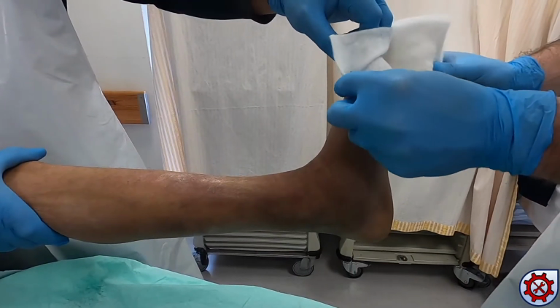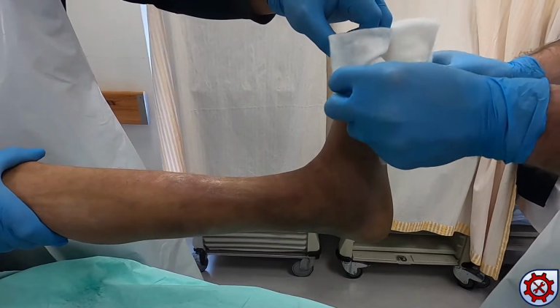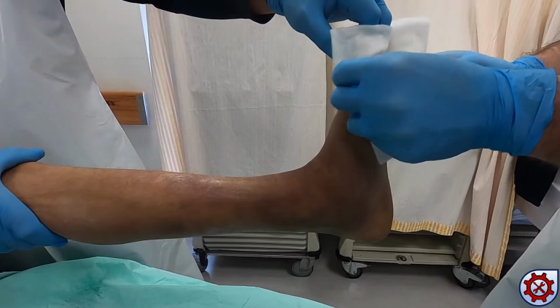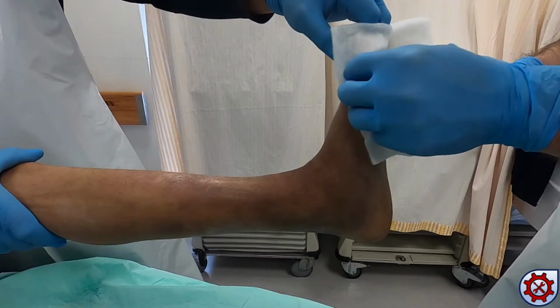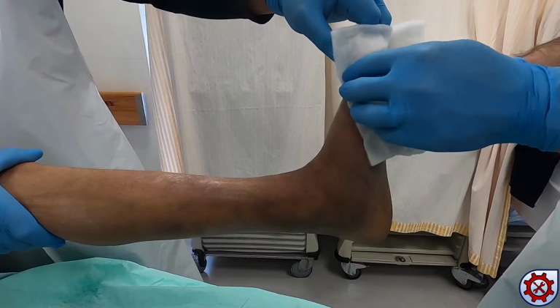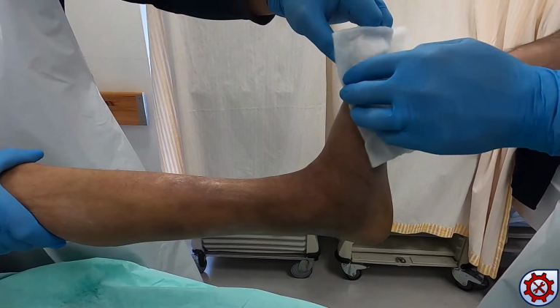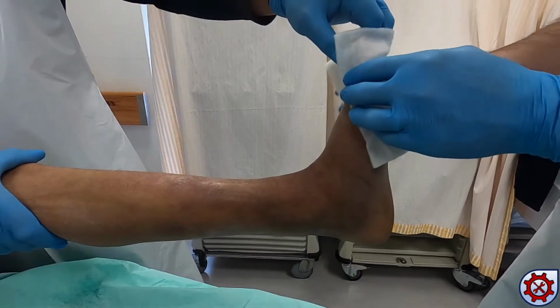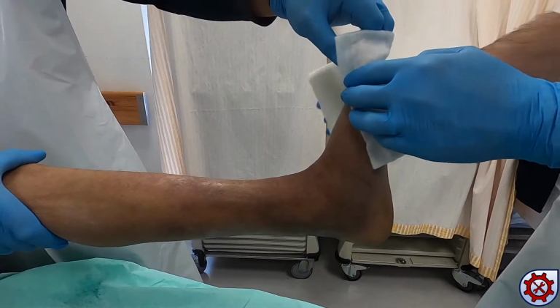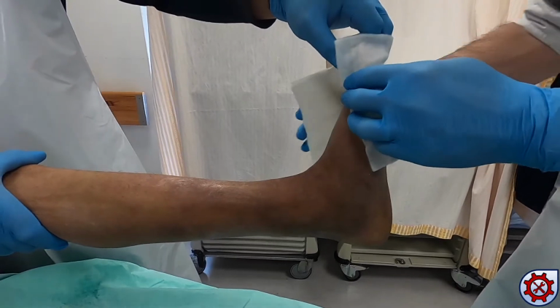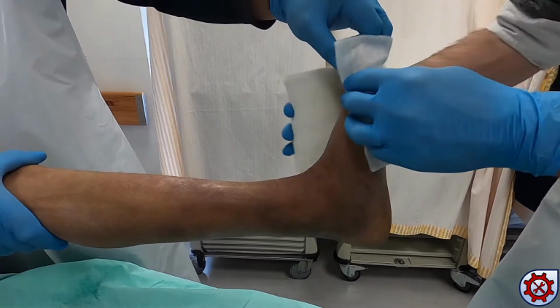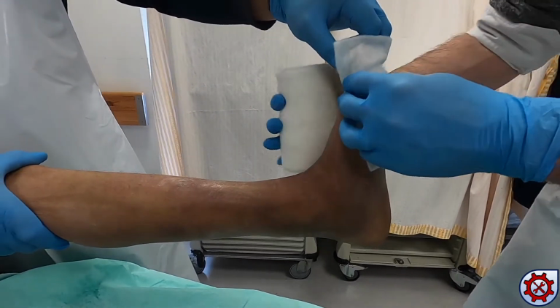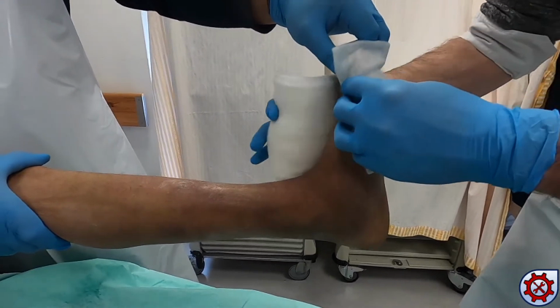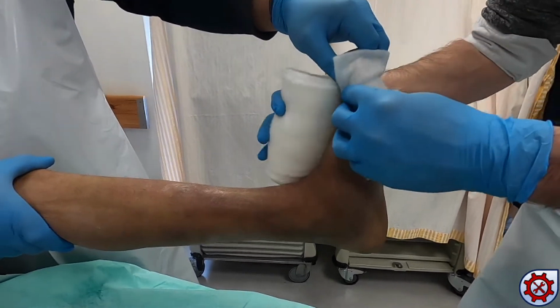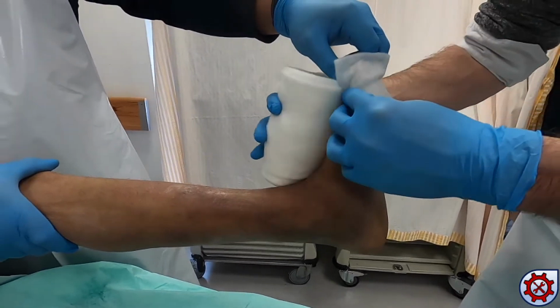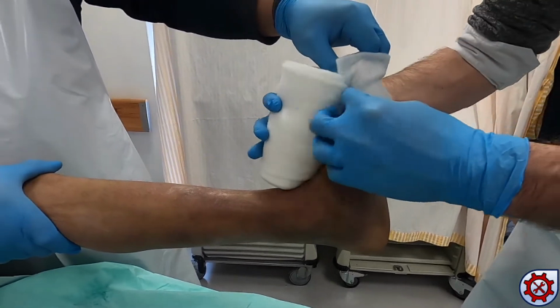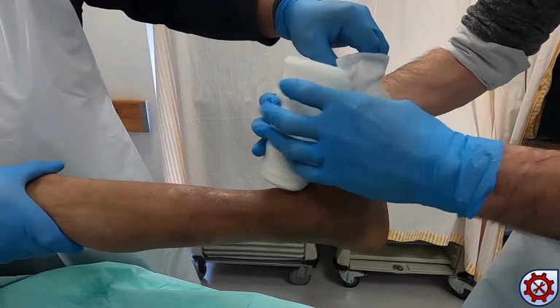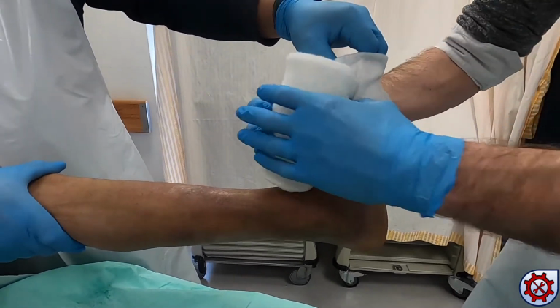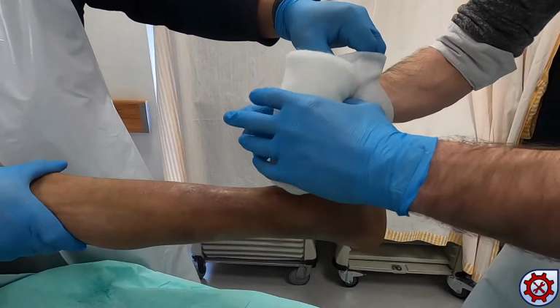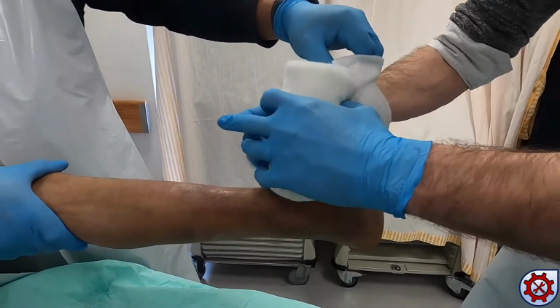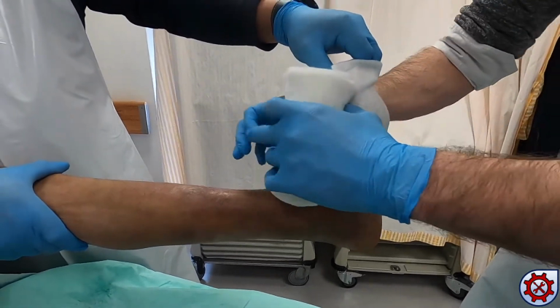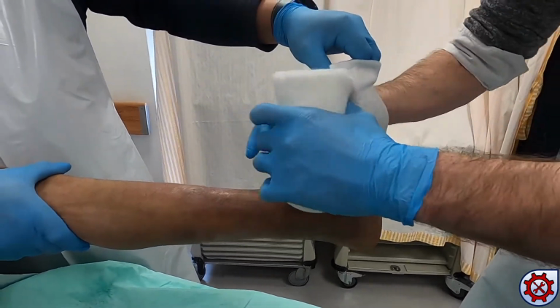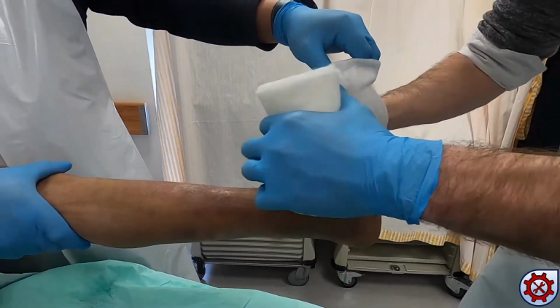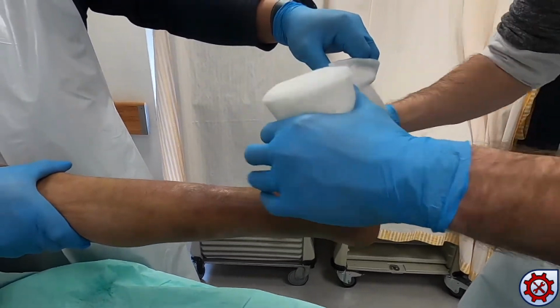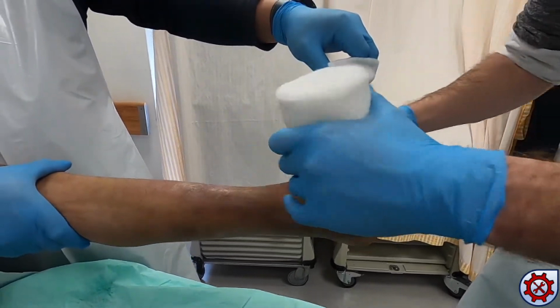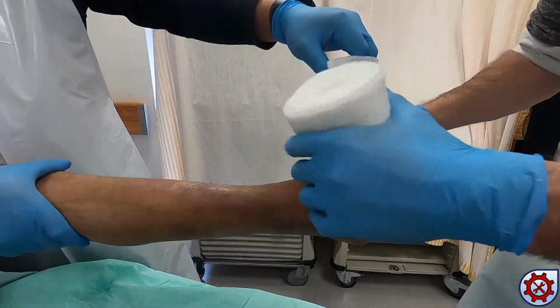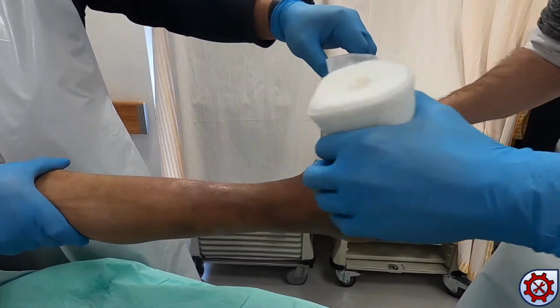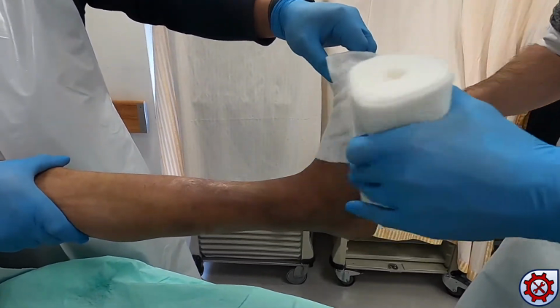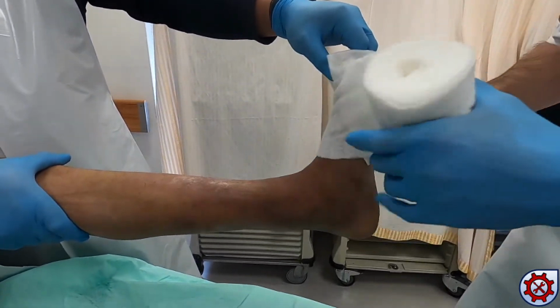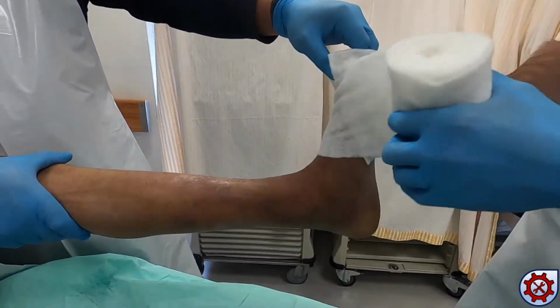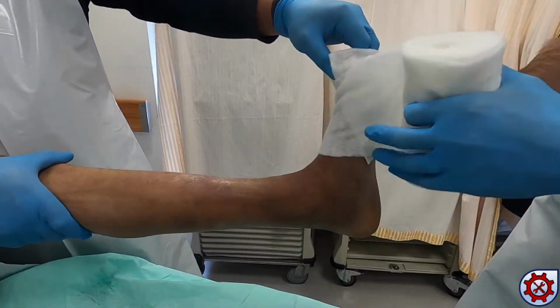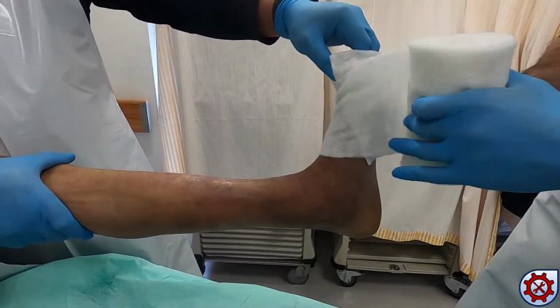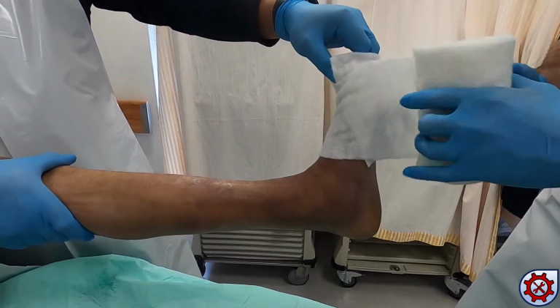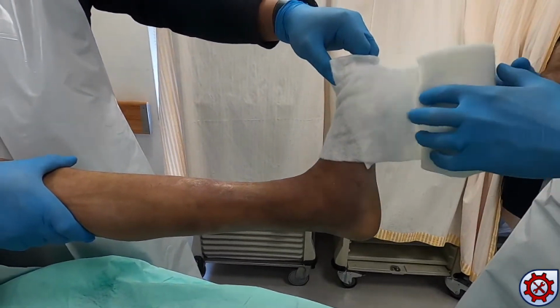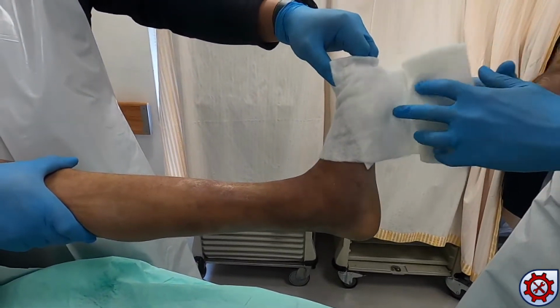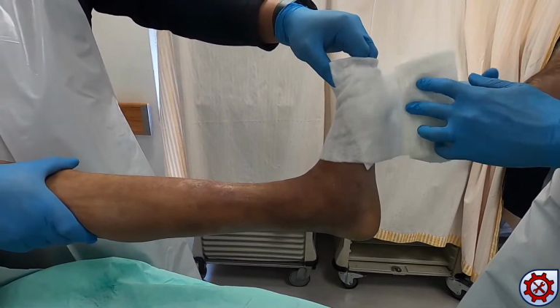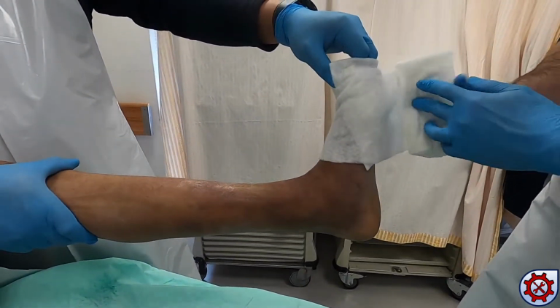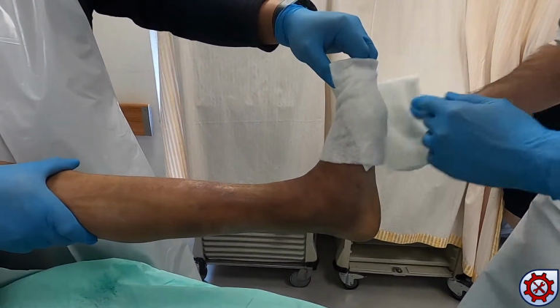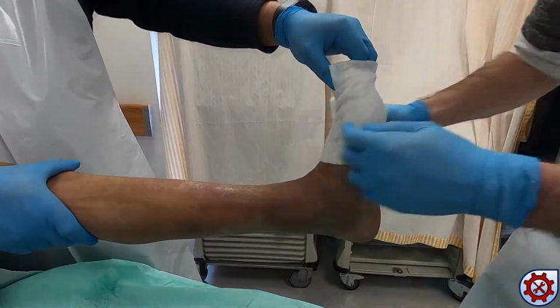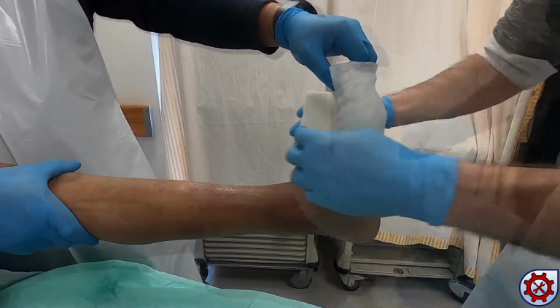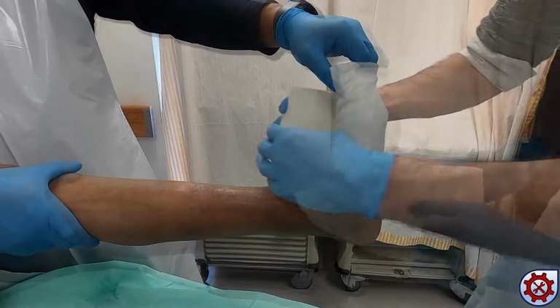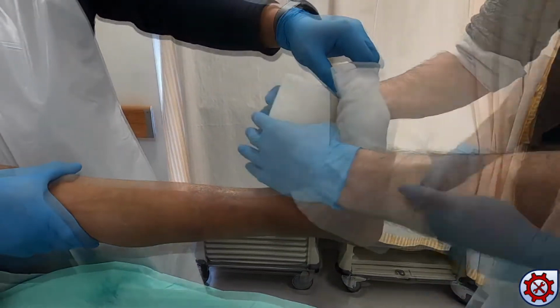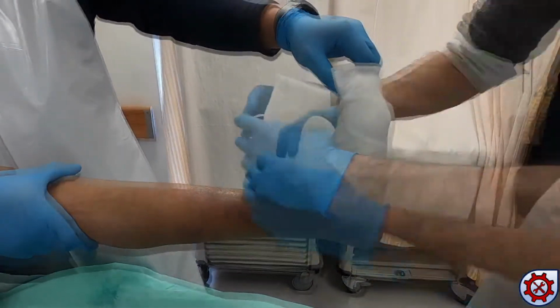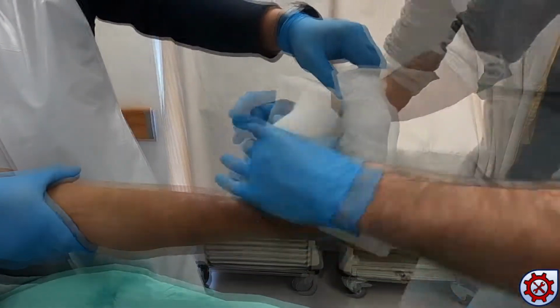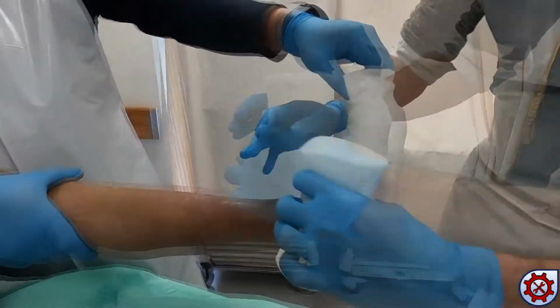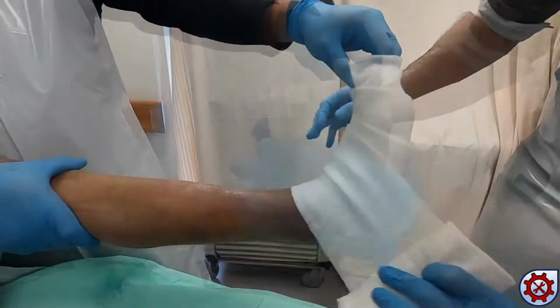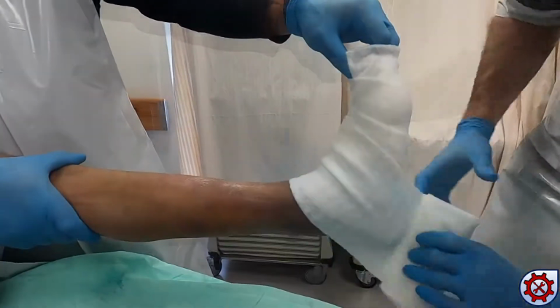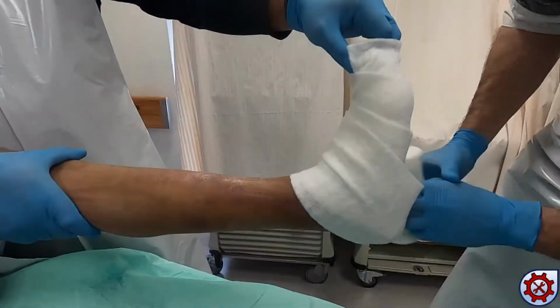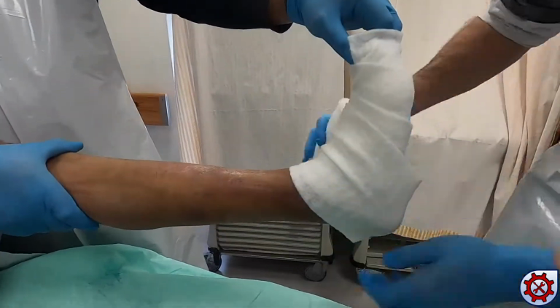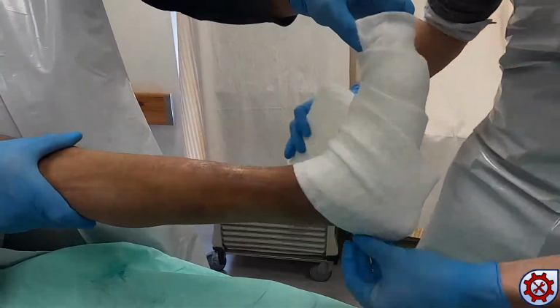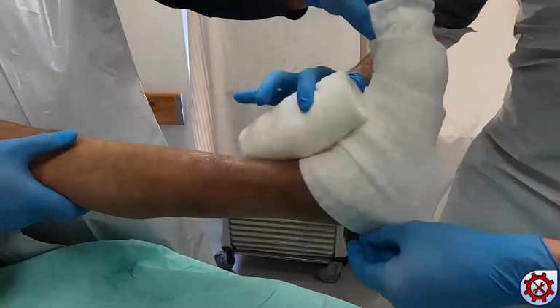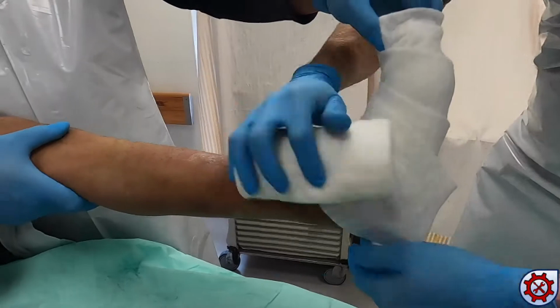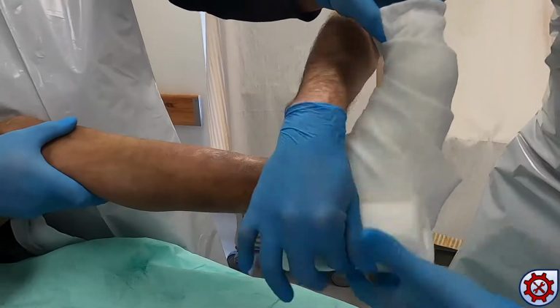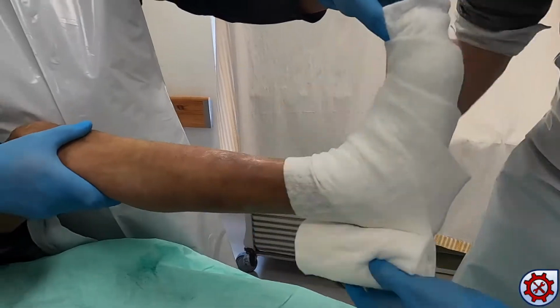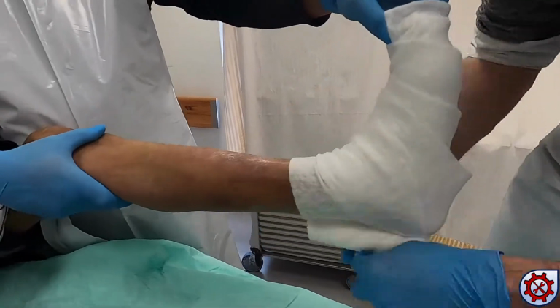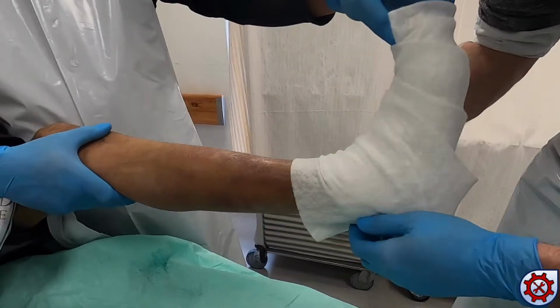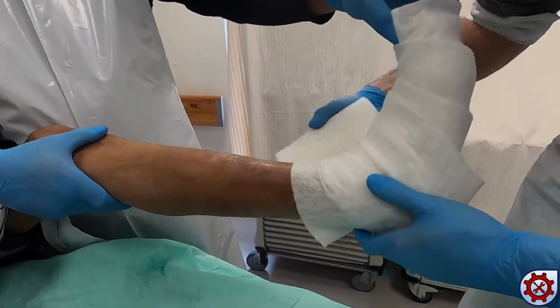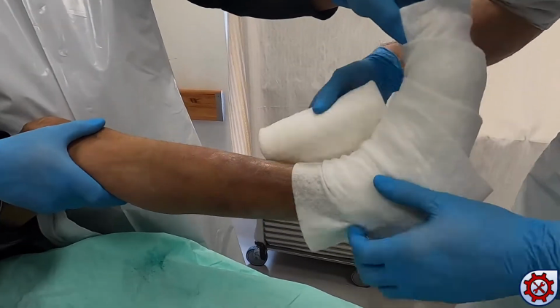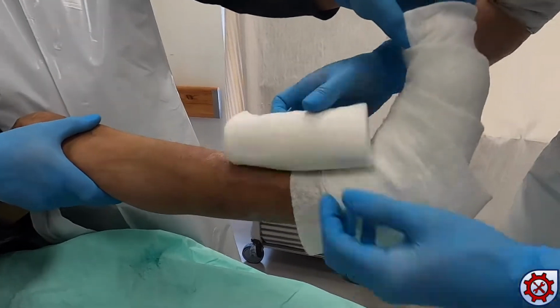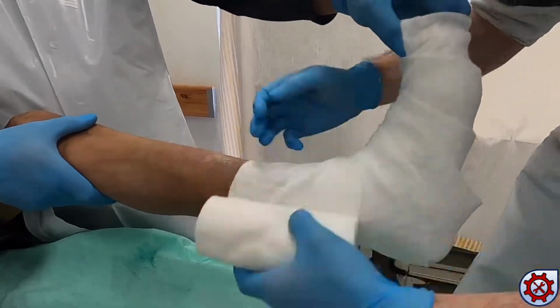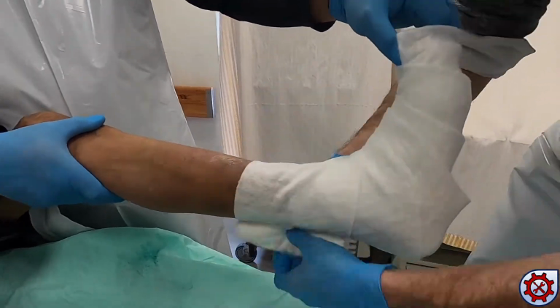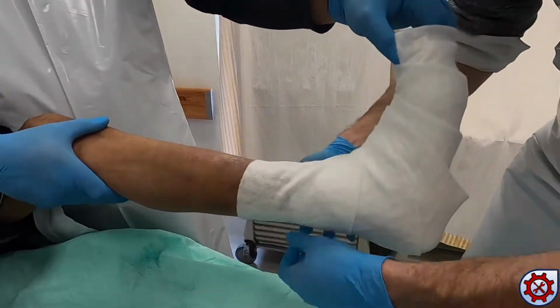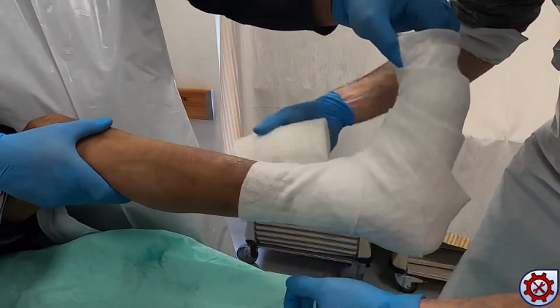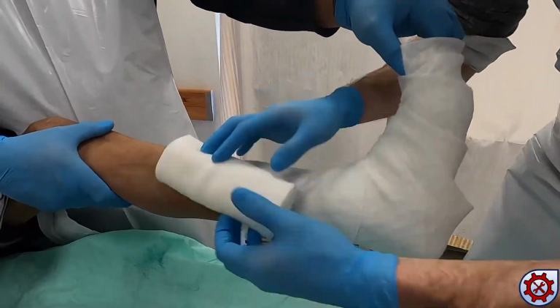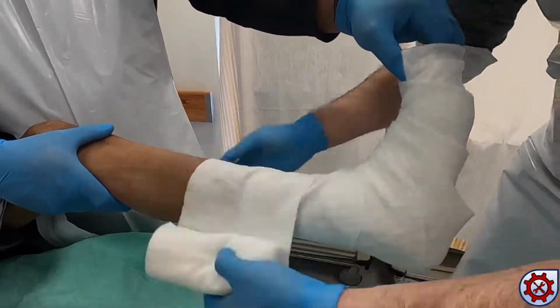The assistant holds the knee flexed, the ankle is dorsiflexed and inverted to maintain the reduction.